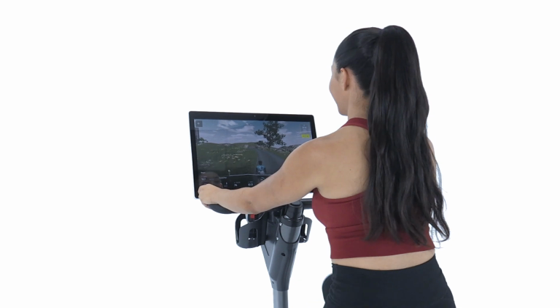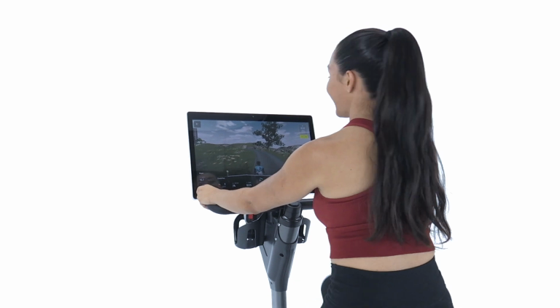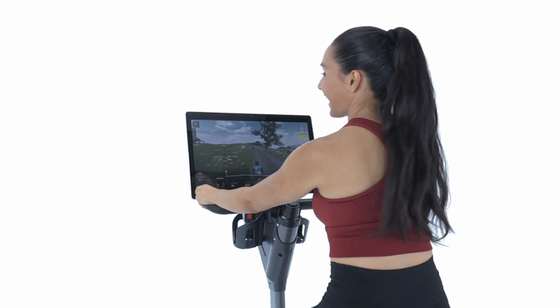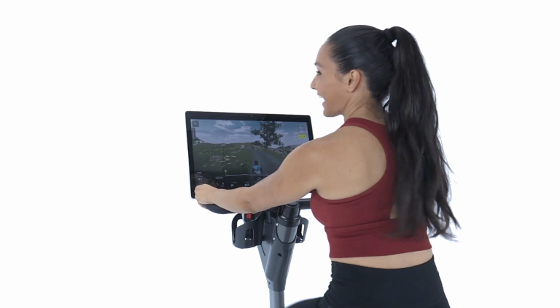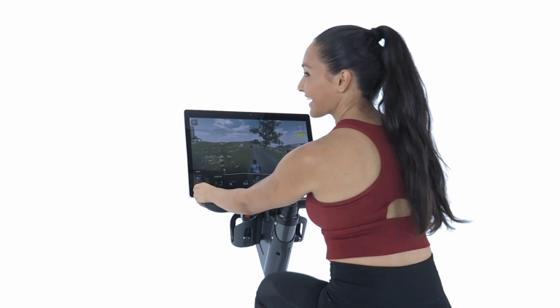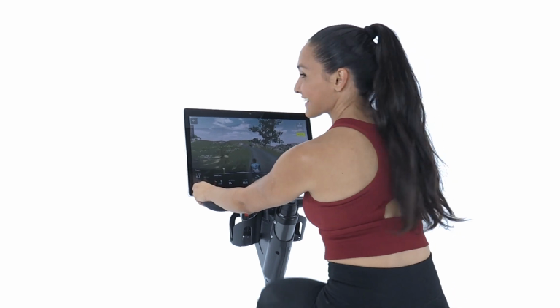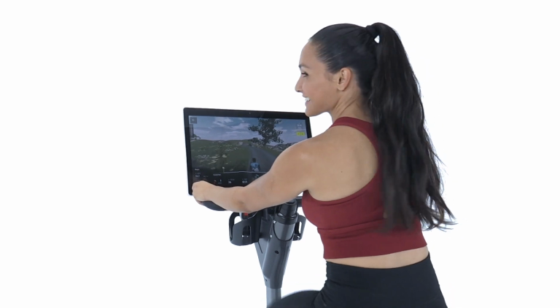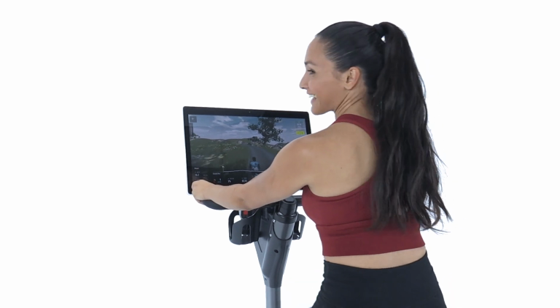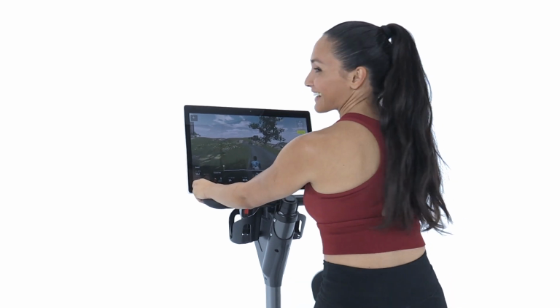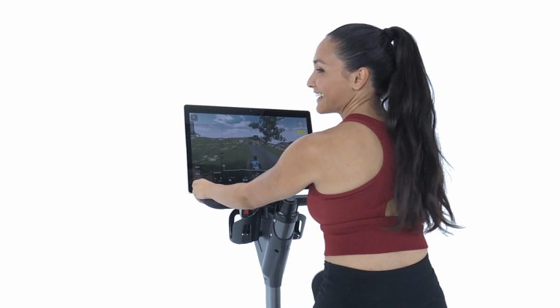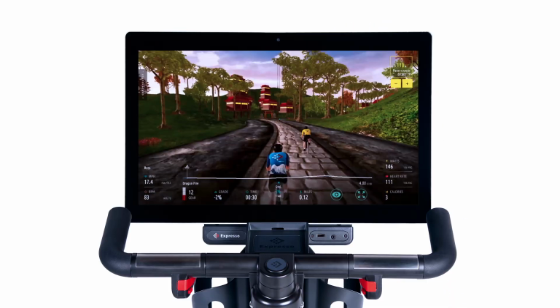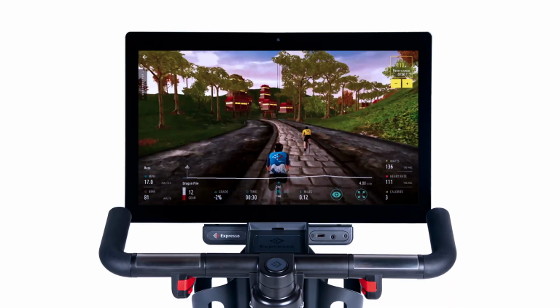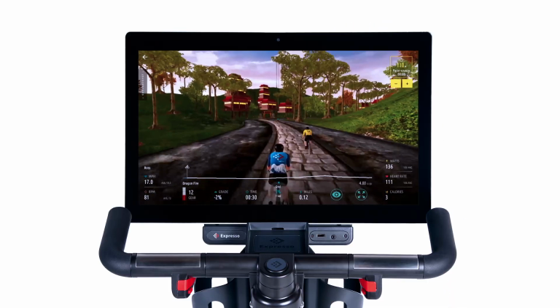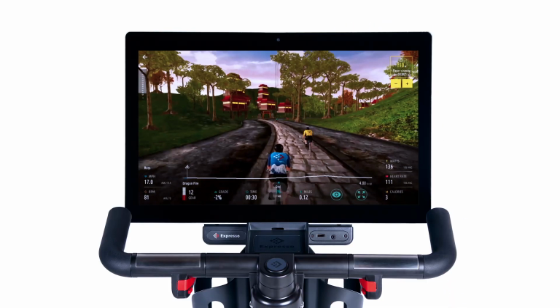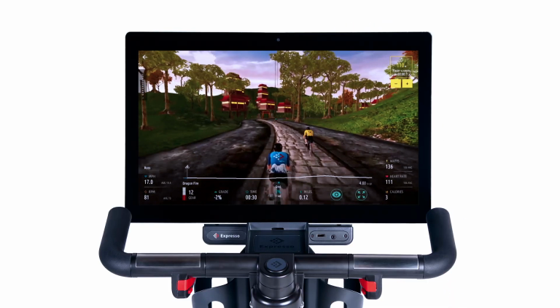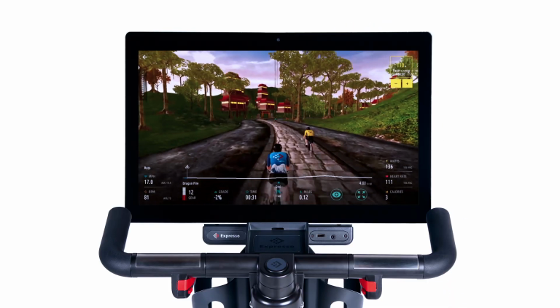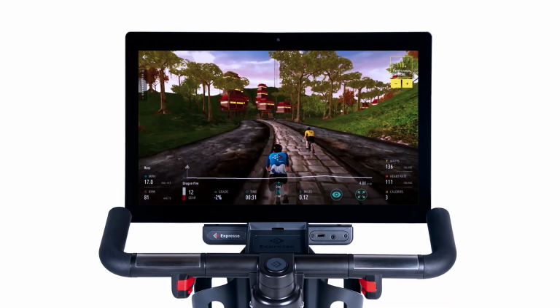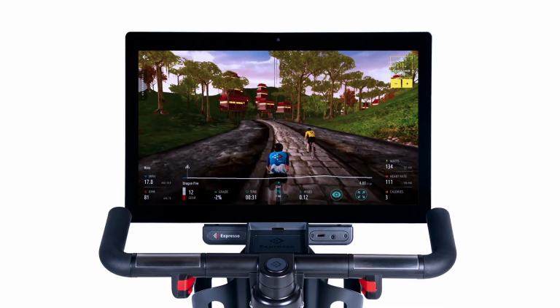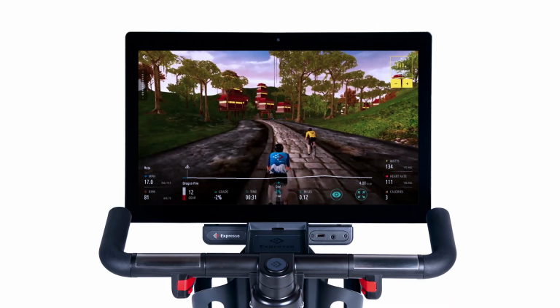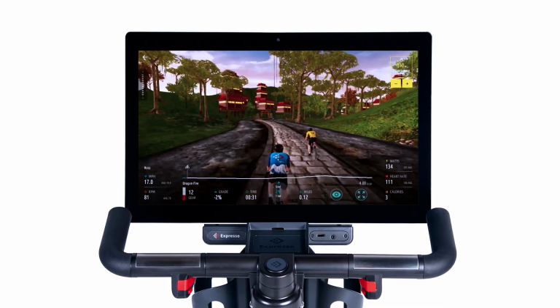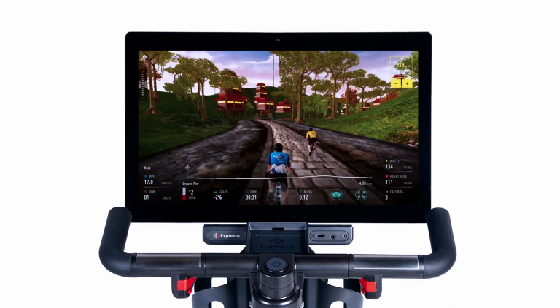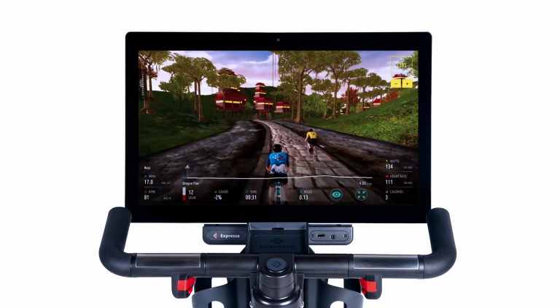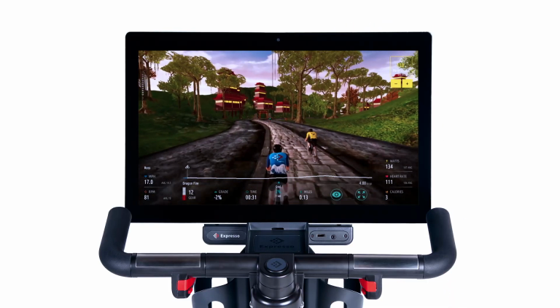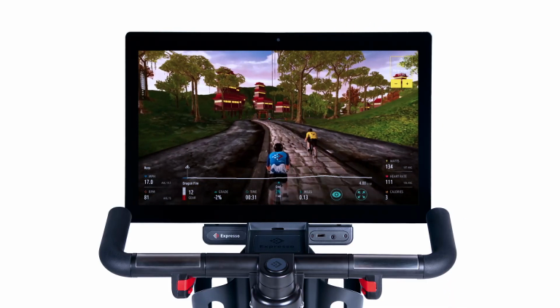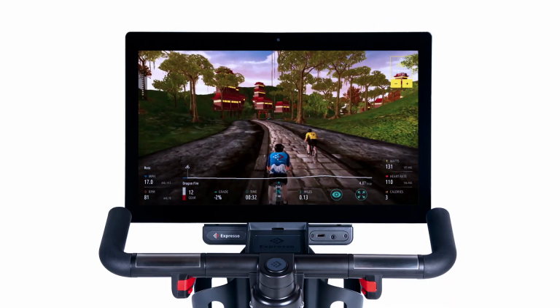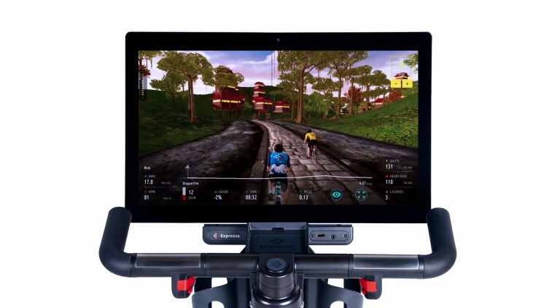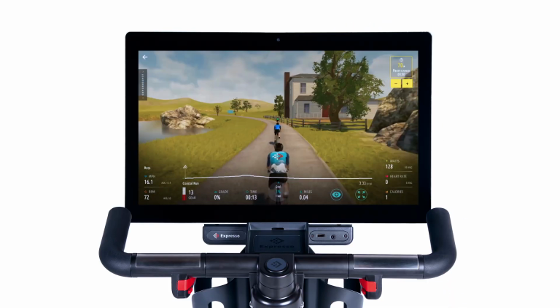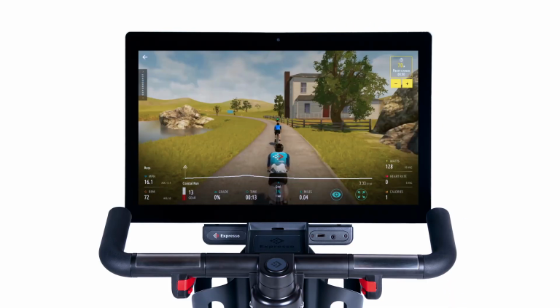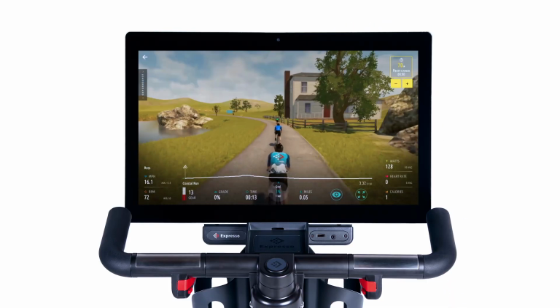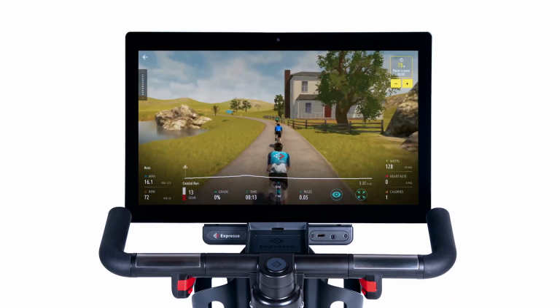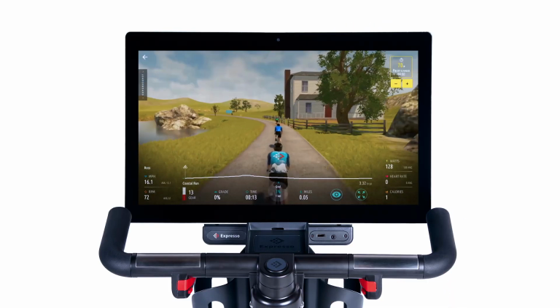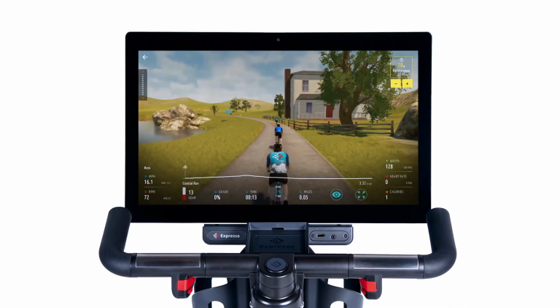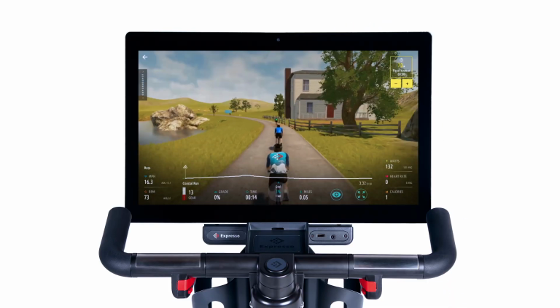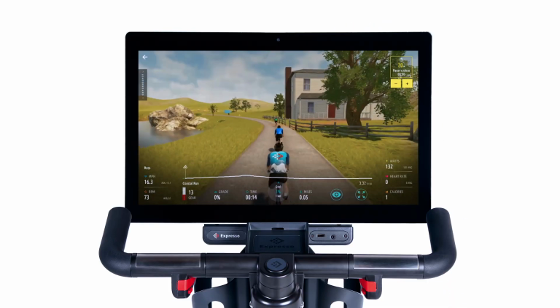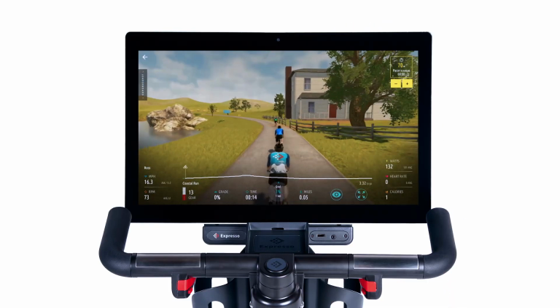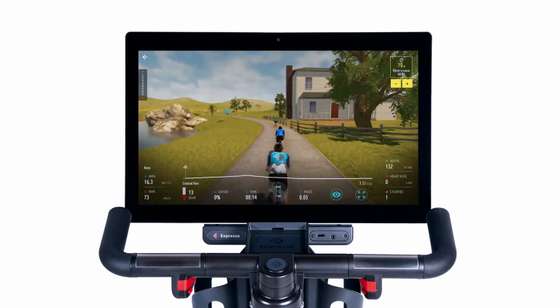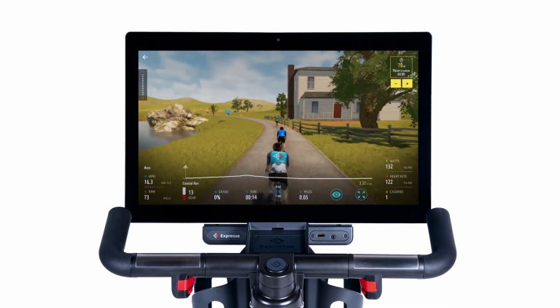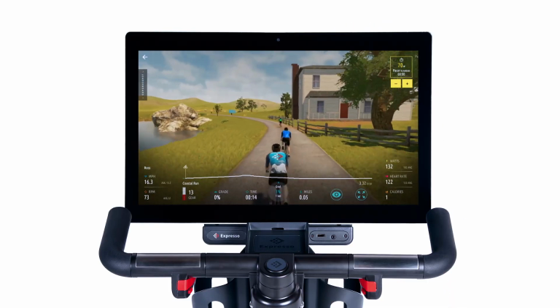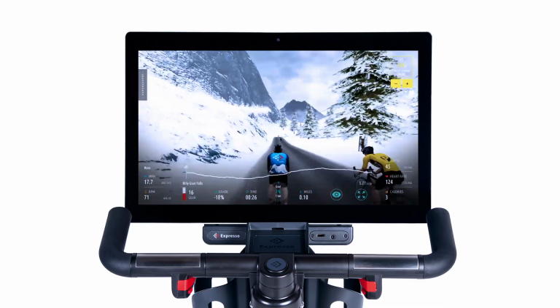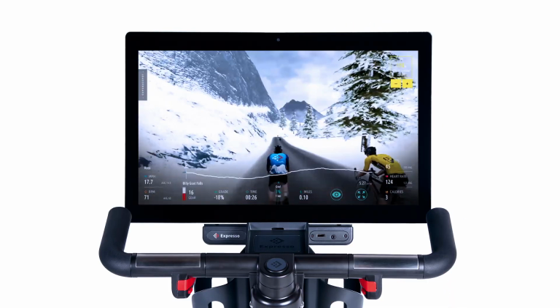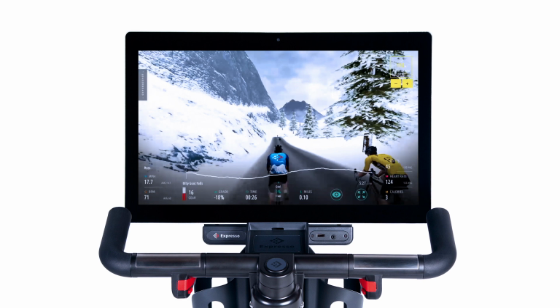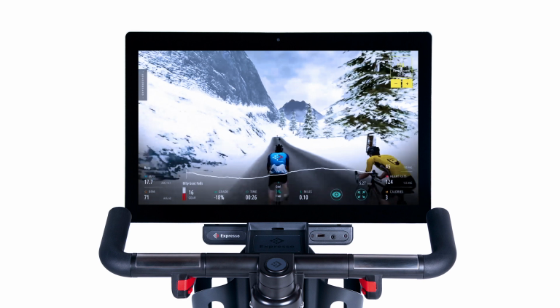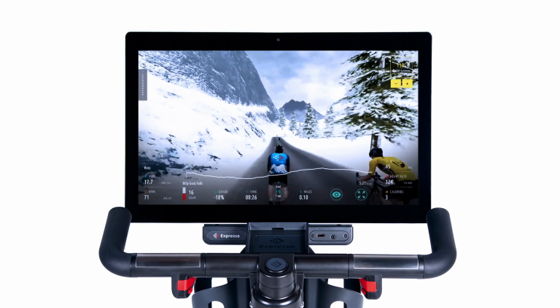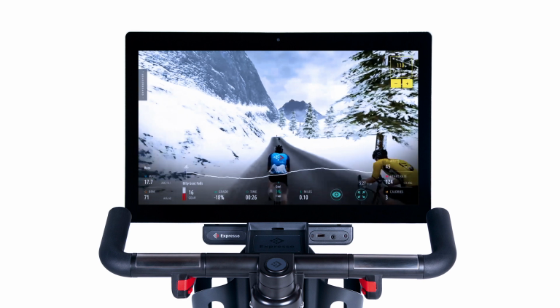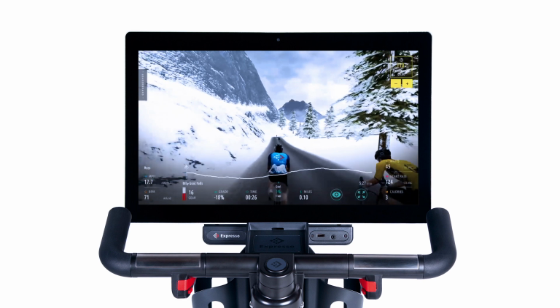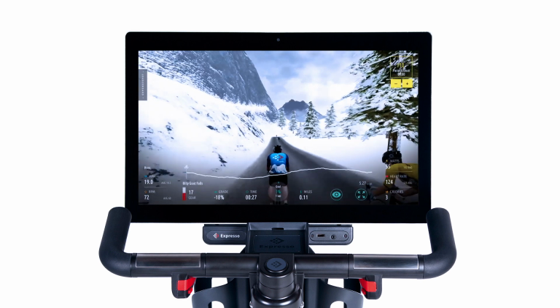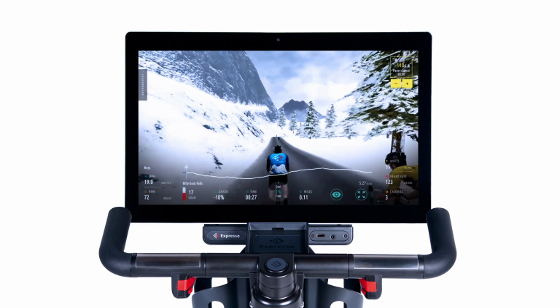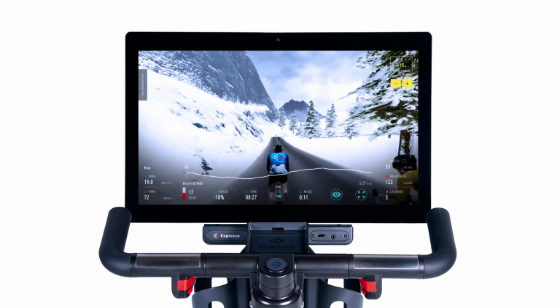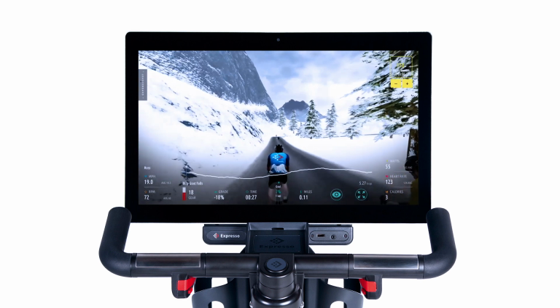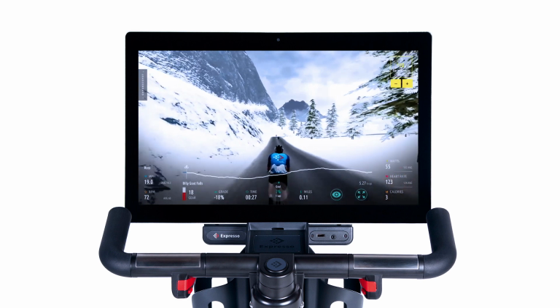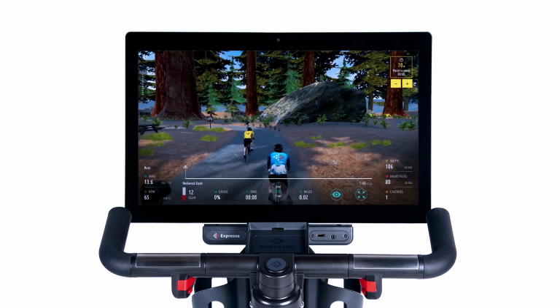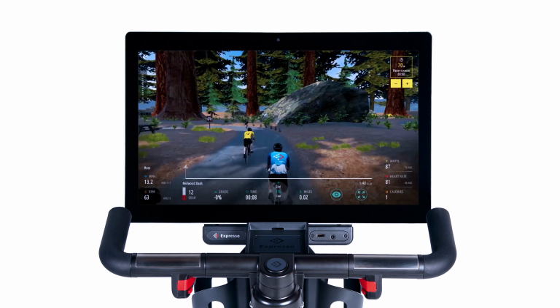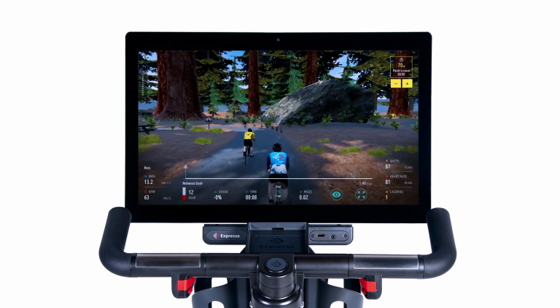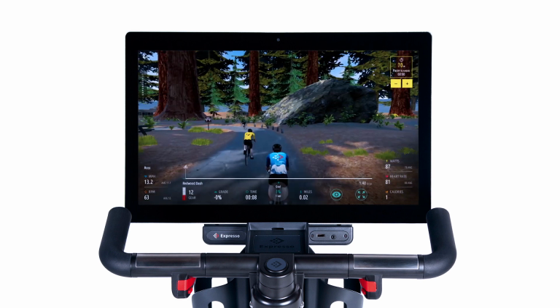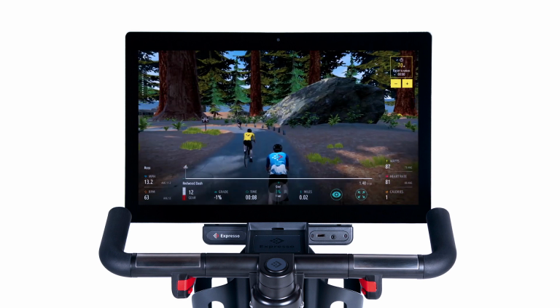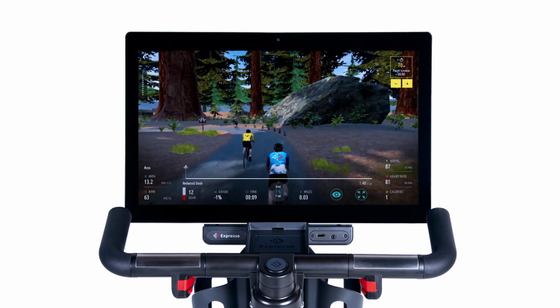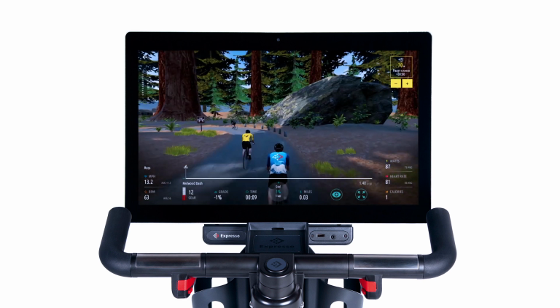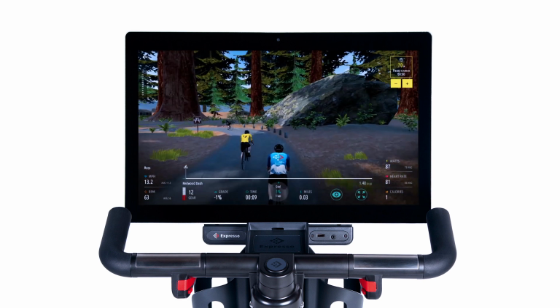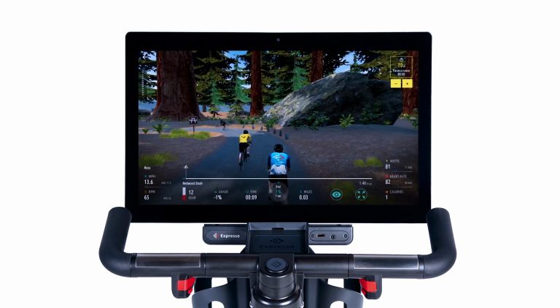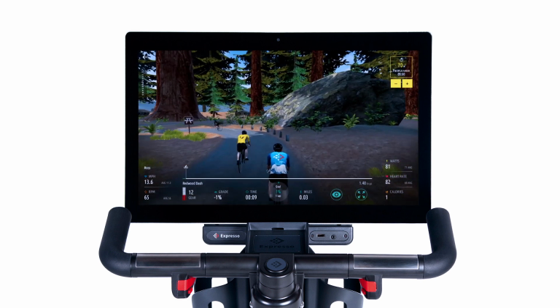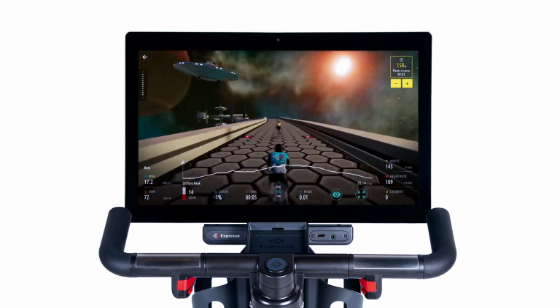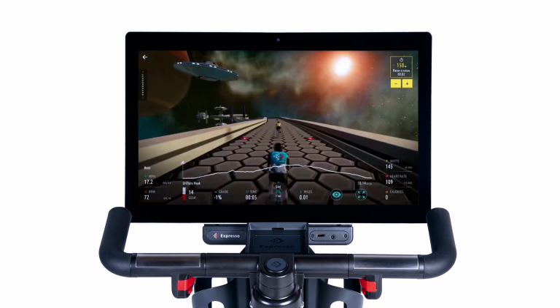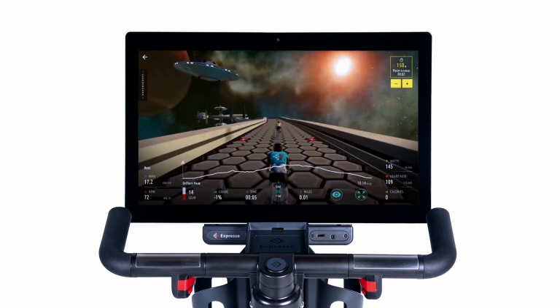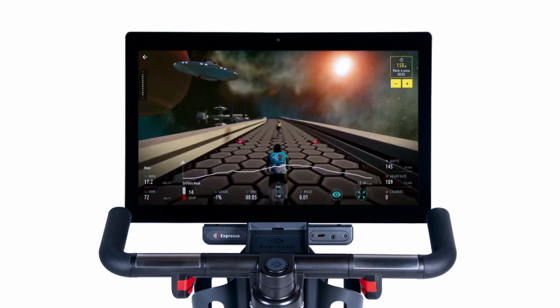Ride inspired with over 300 miles of stunning virtual roads, from snowy mountaintops to forests to outer space.